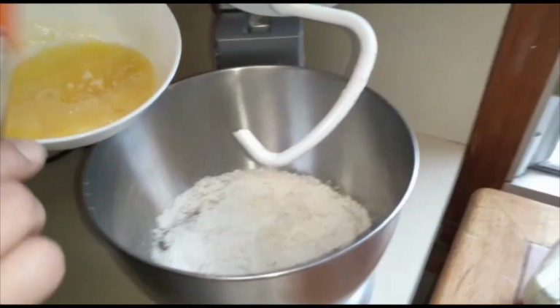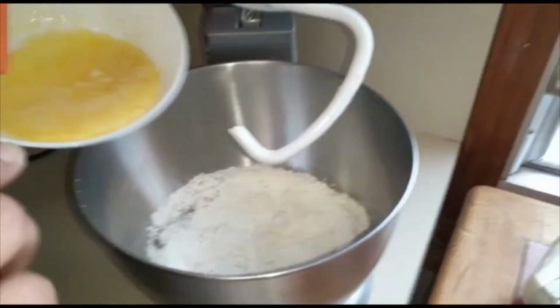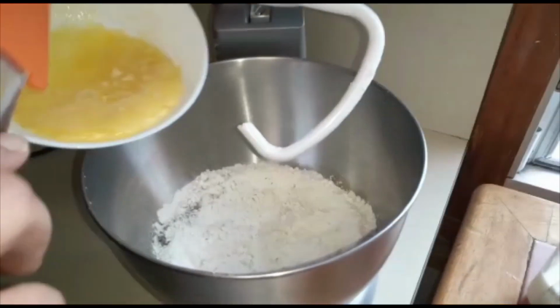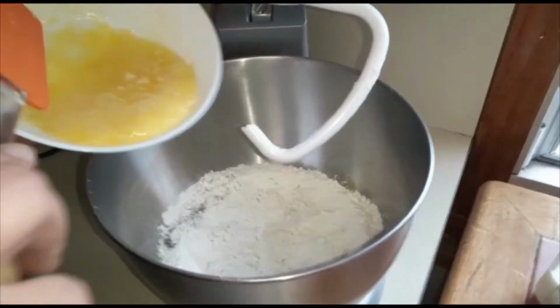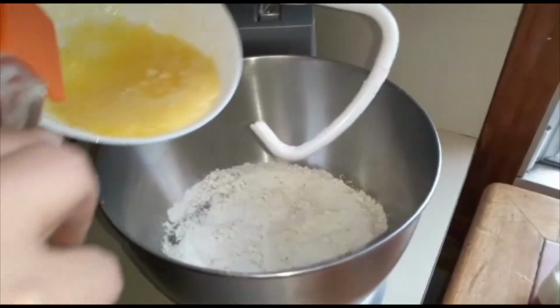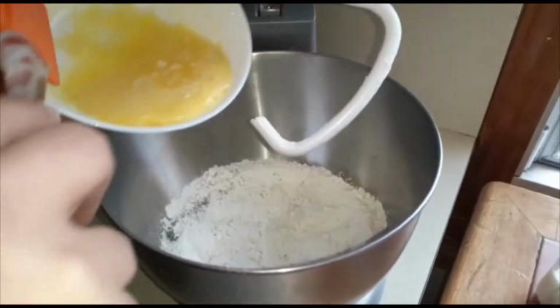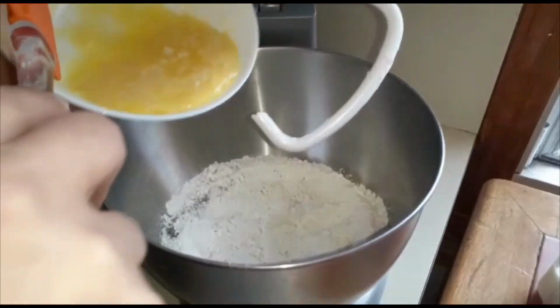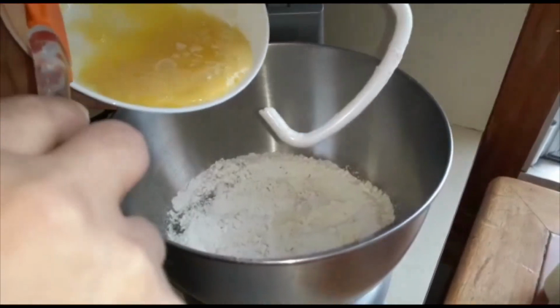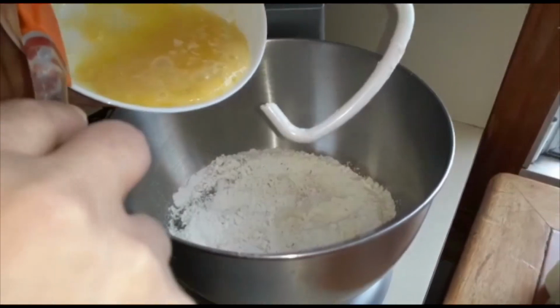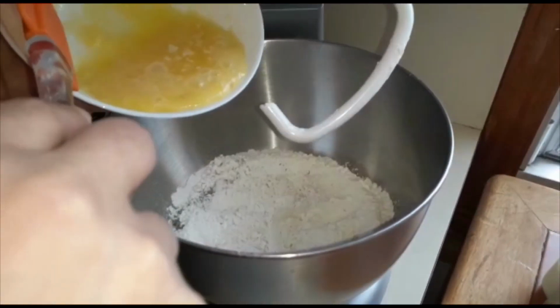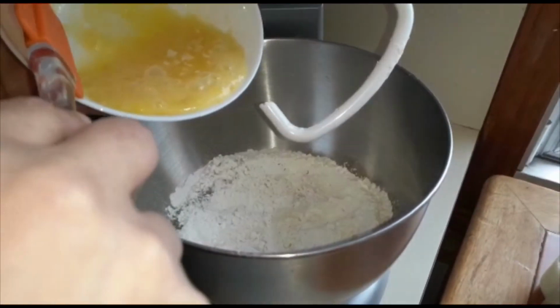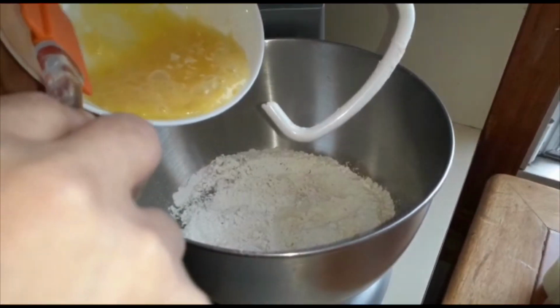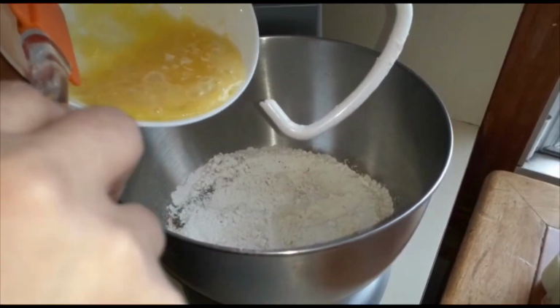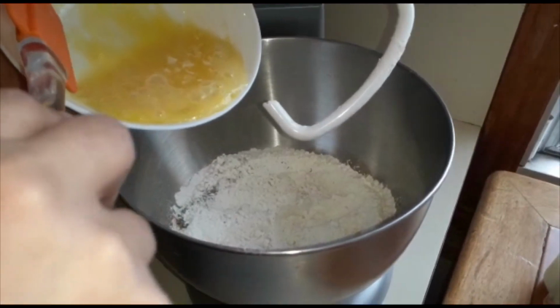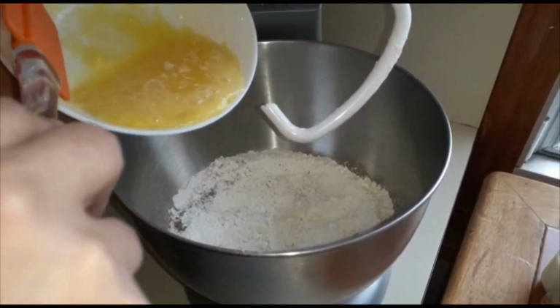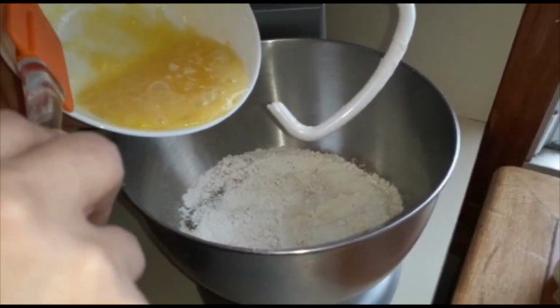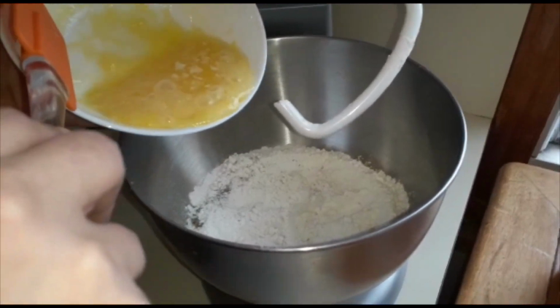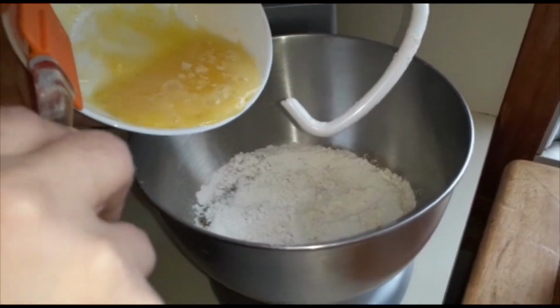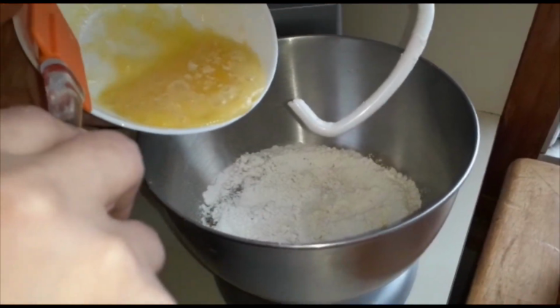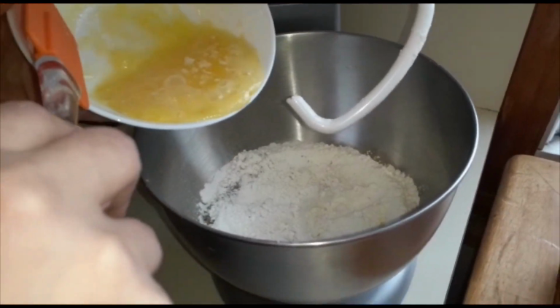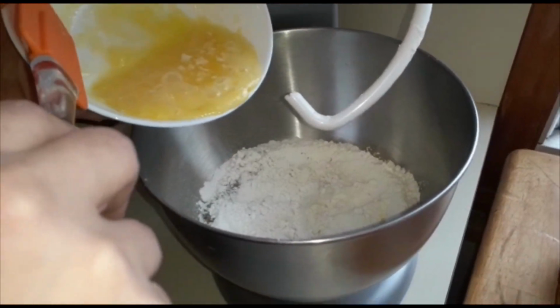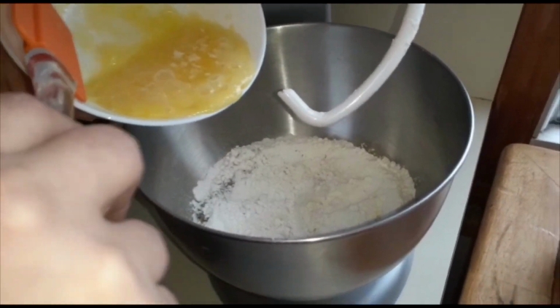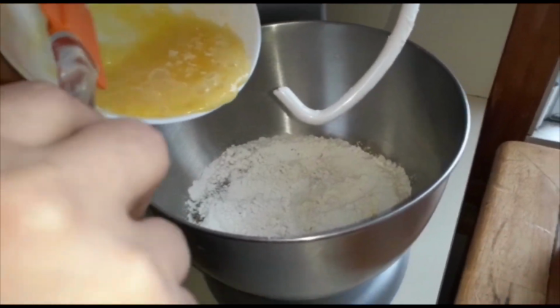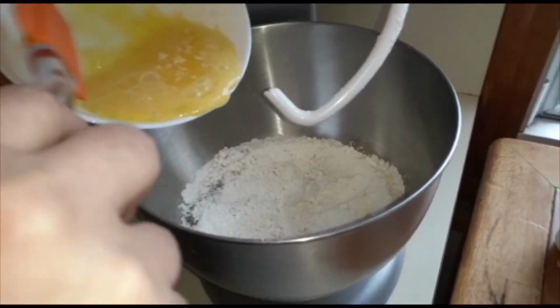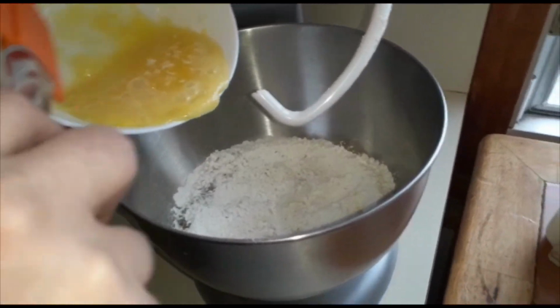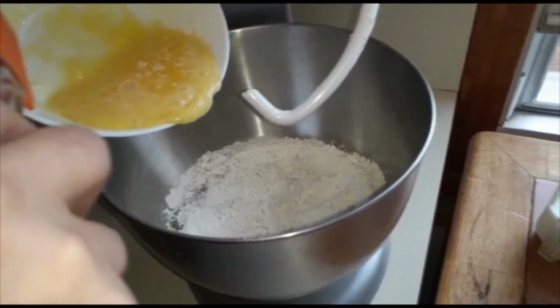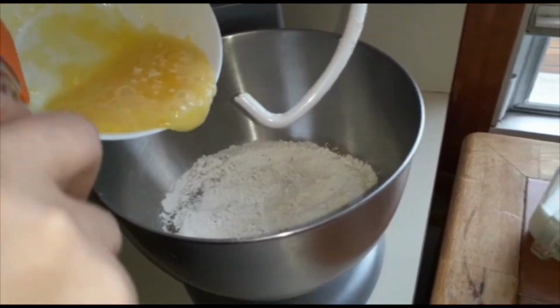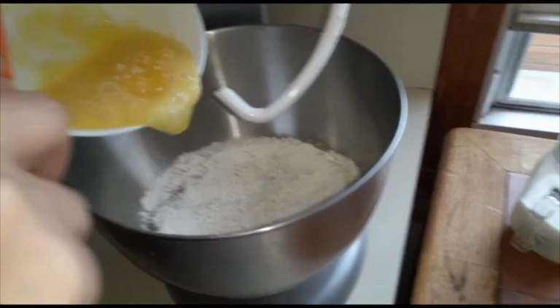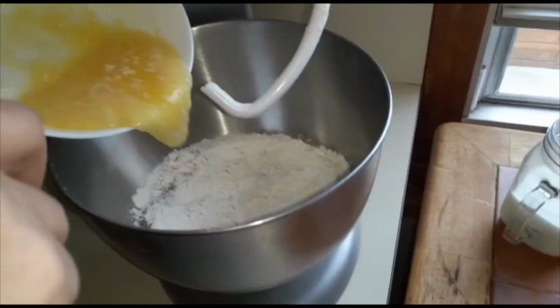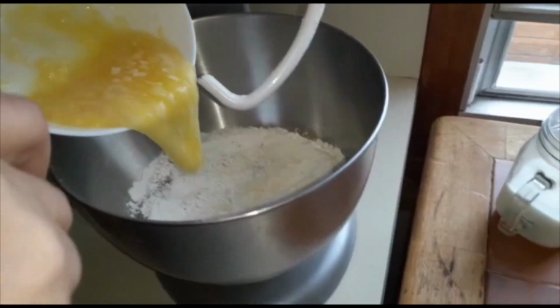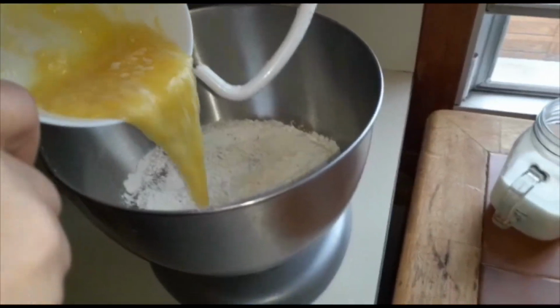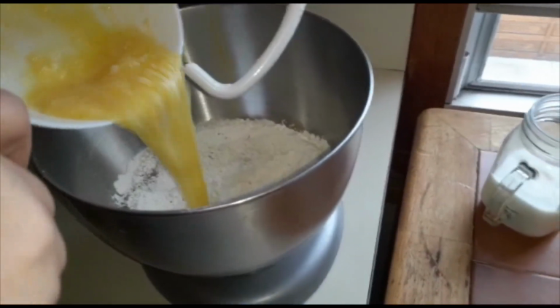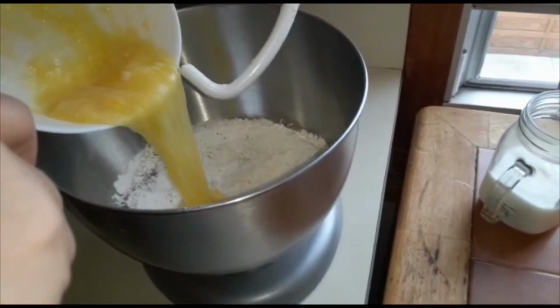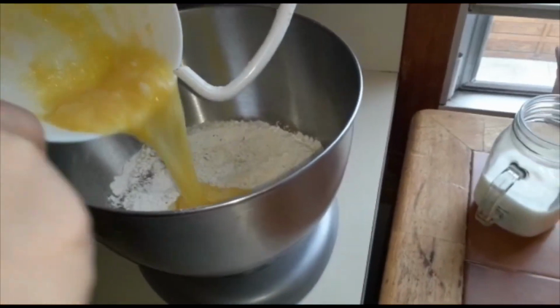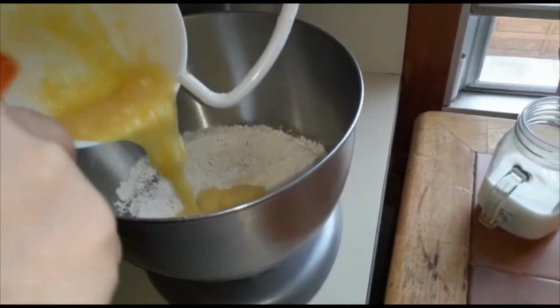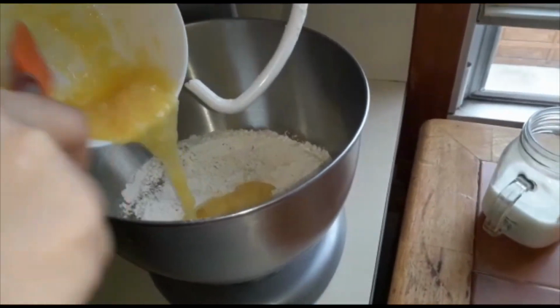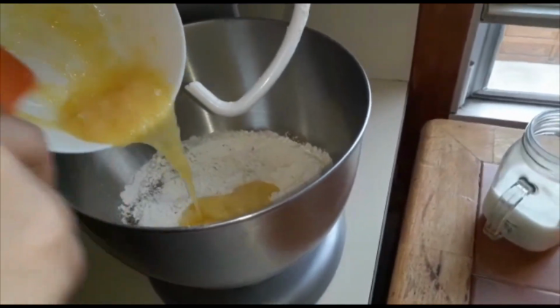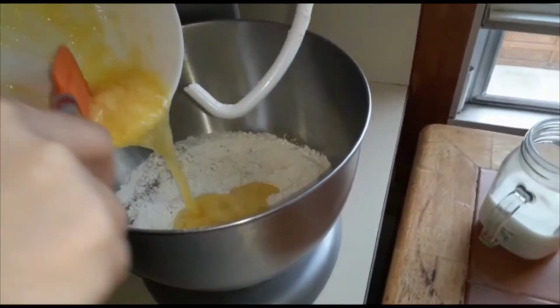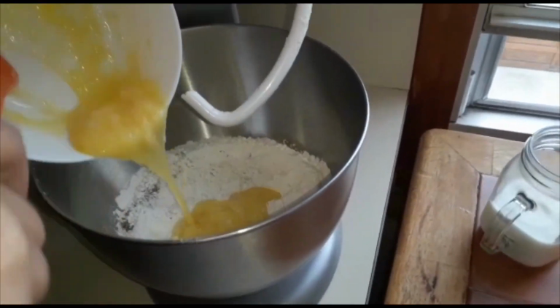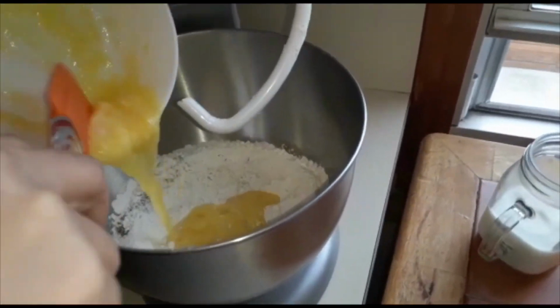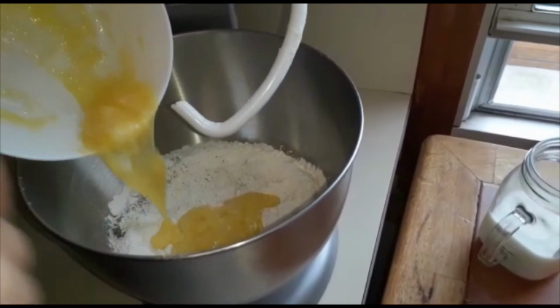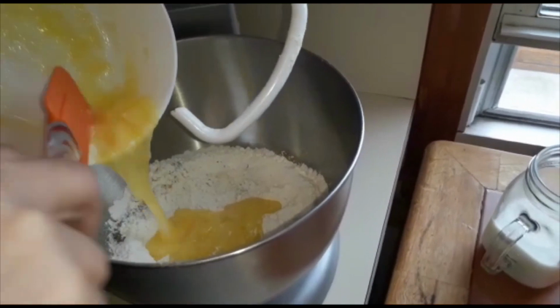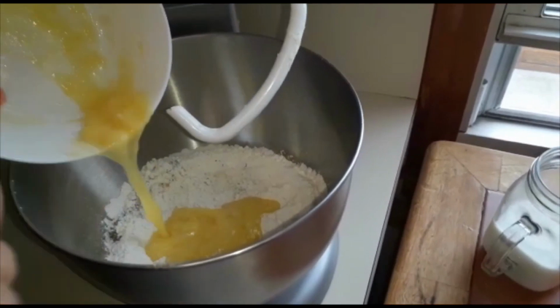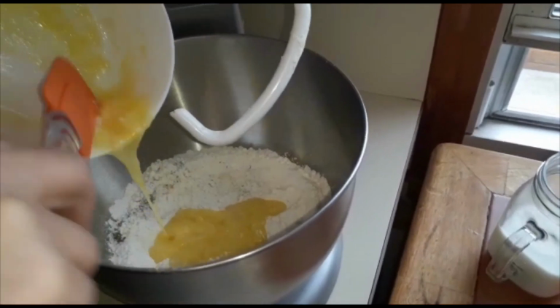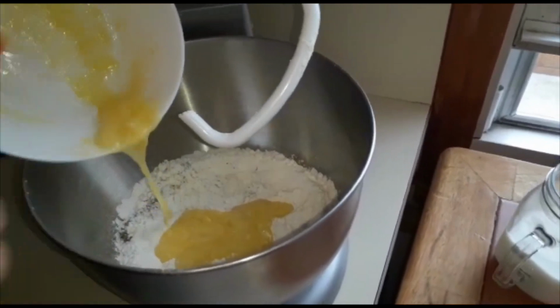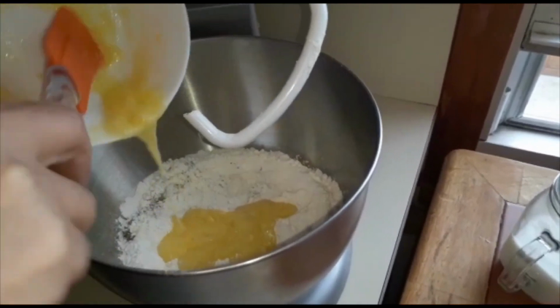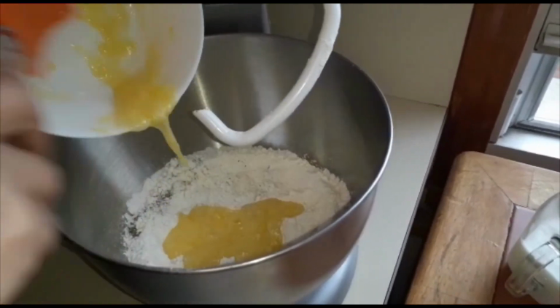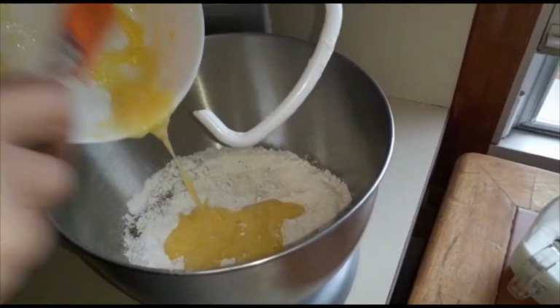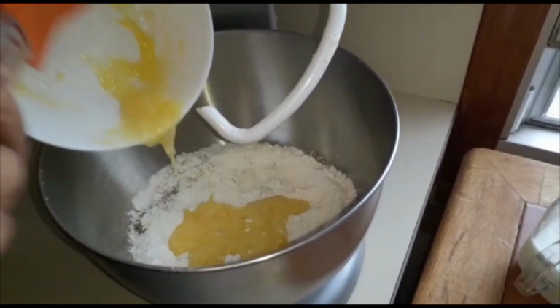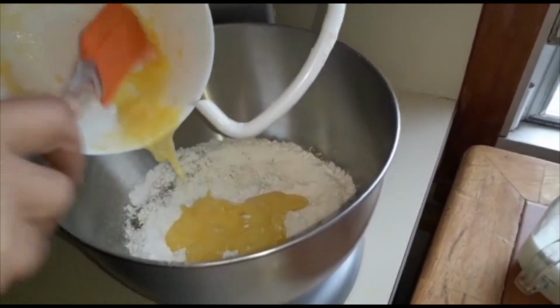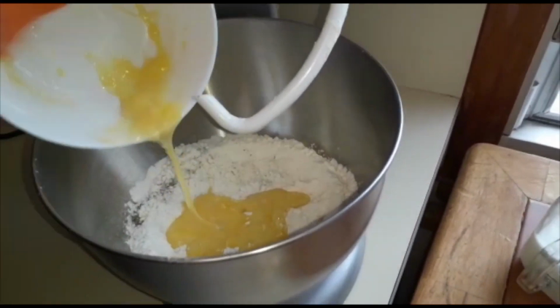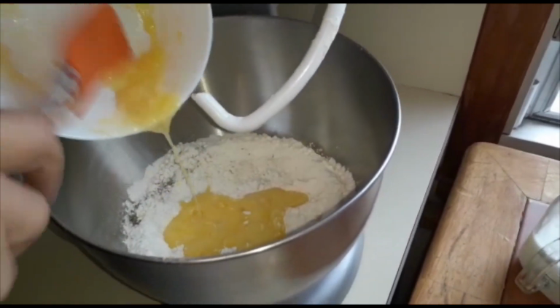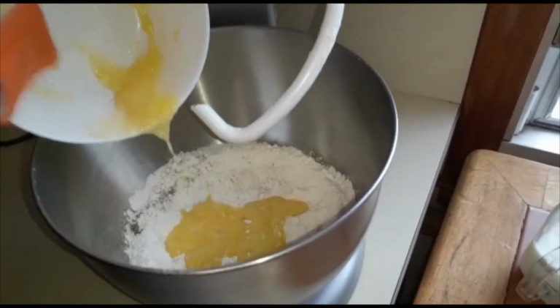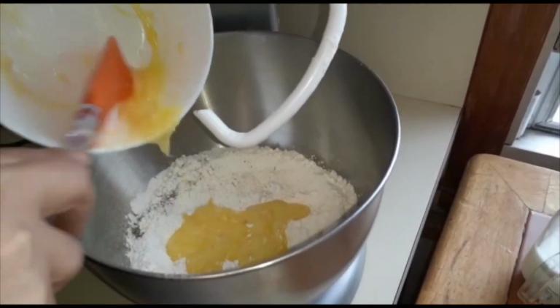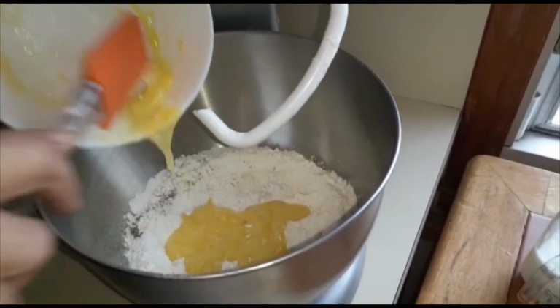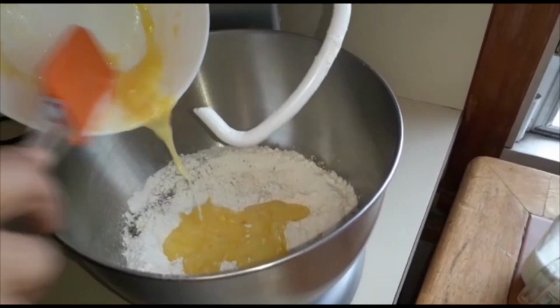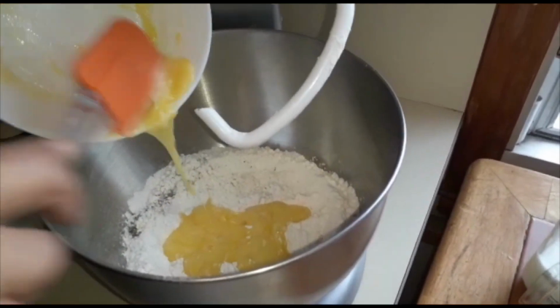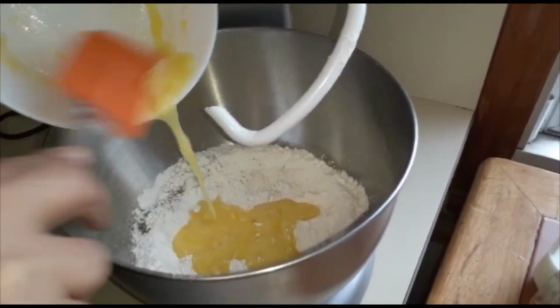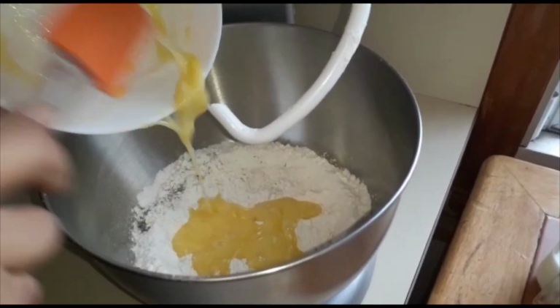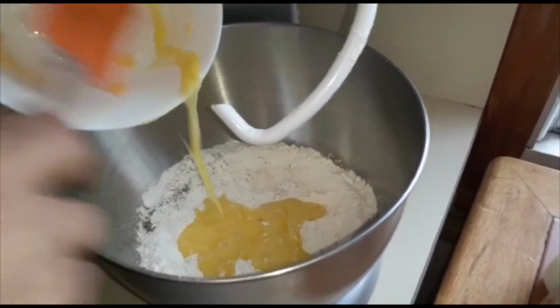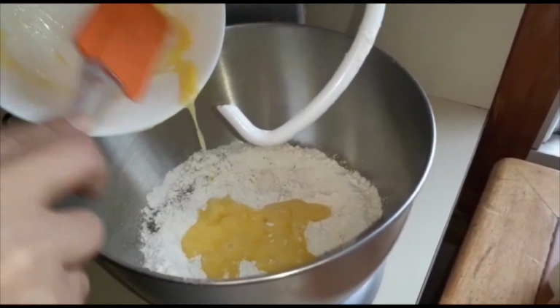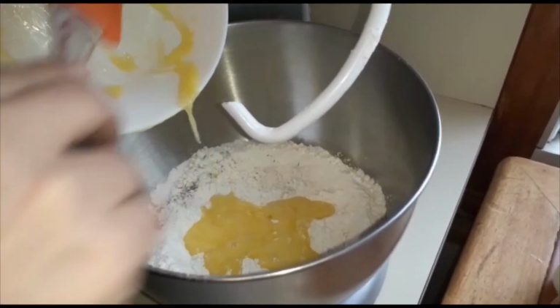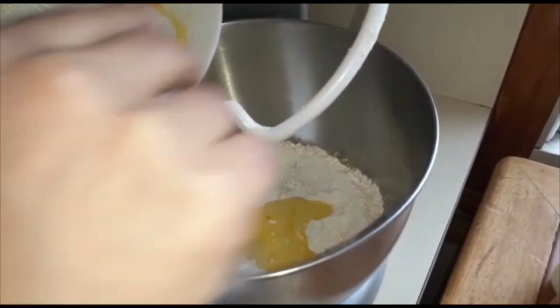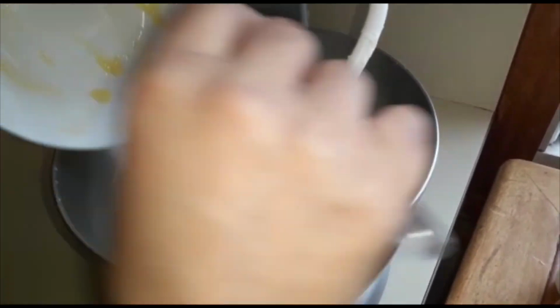Now we will add the egg with butter to the dough mixture.